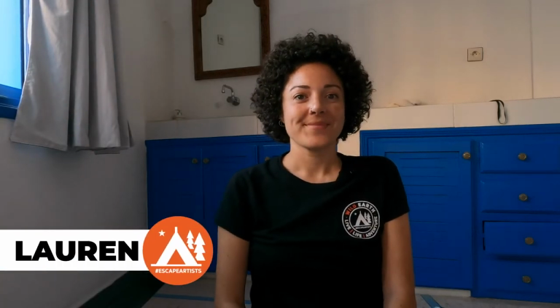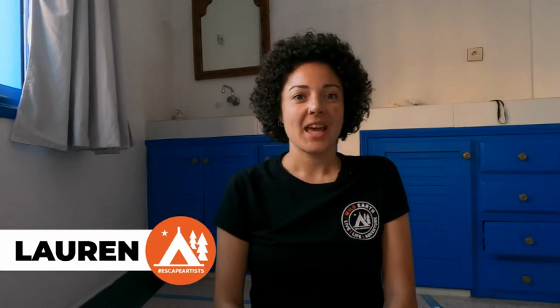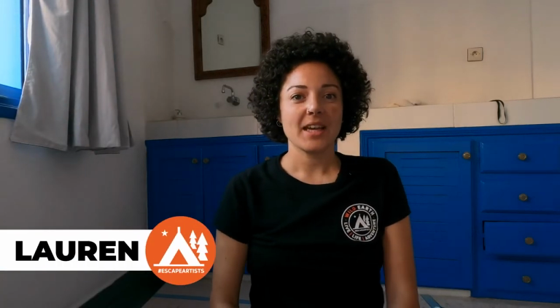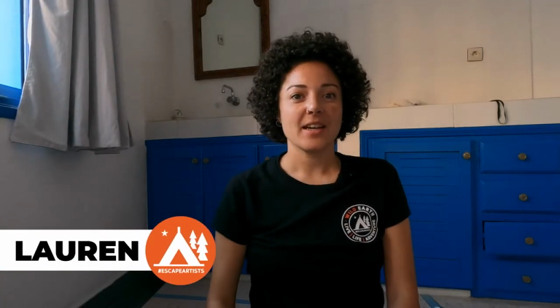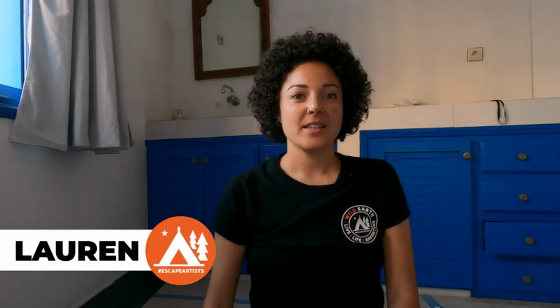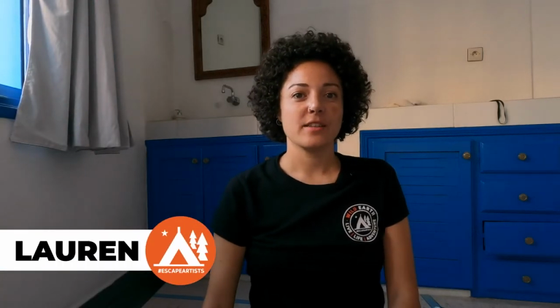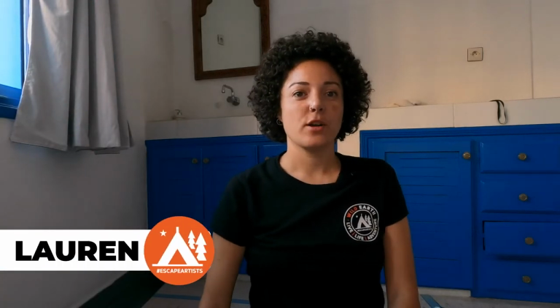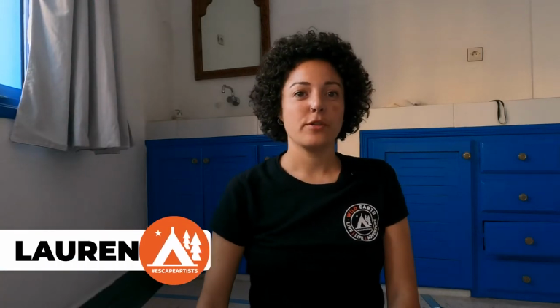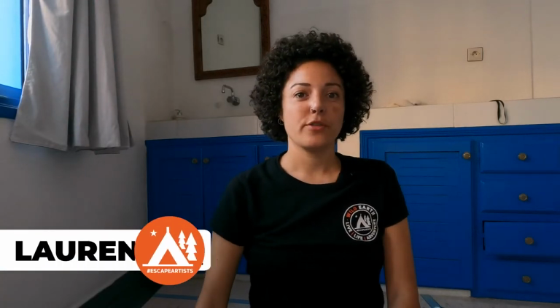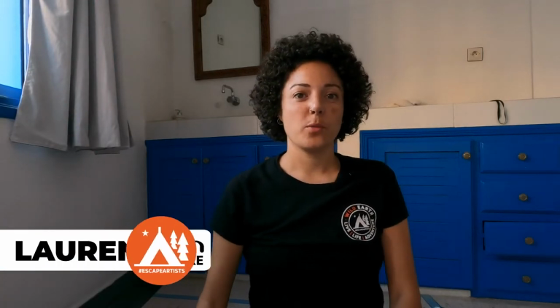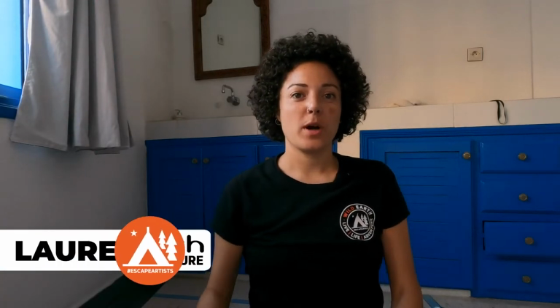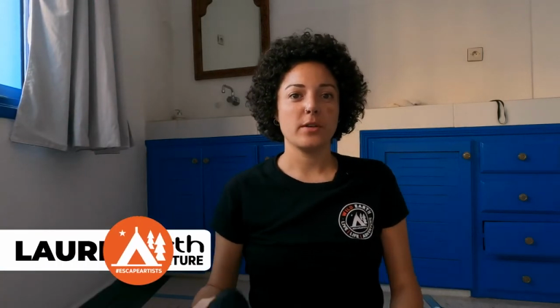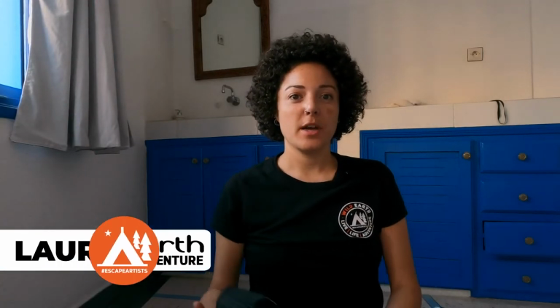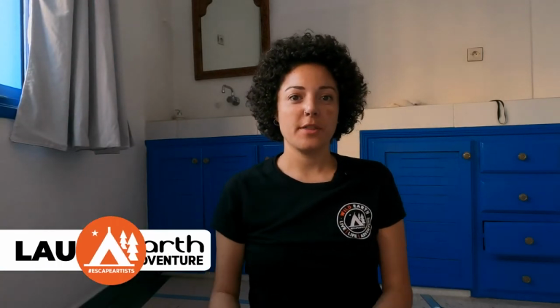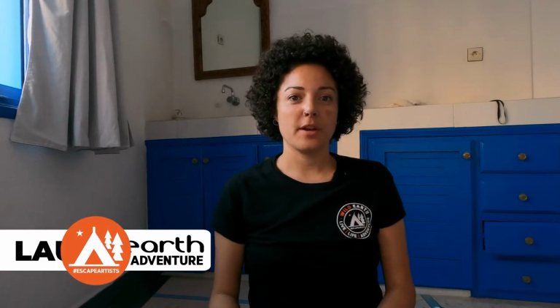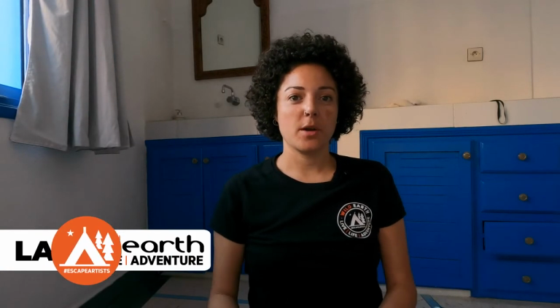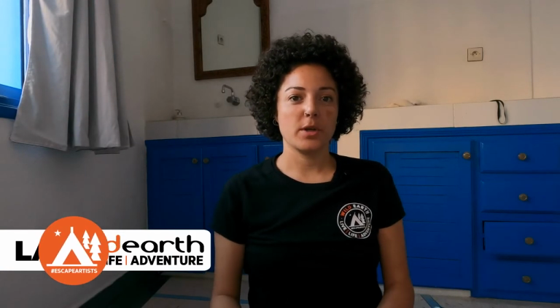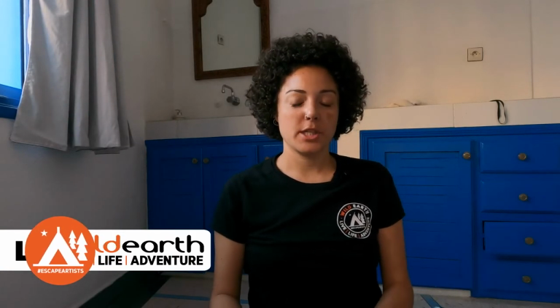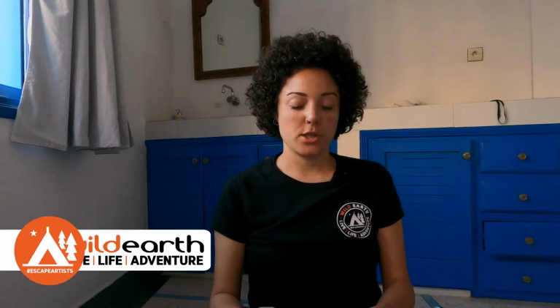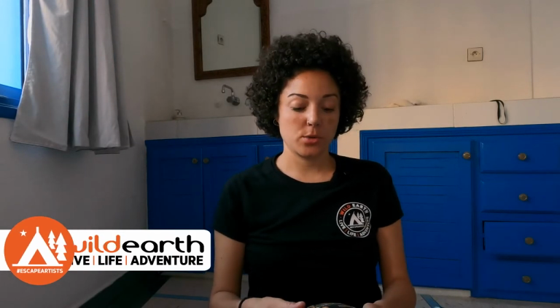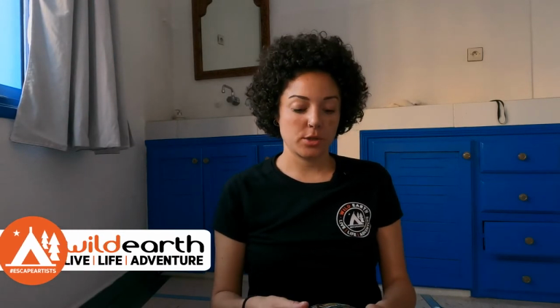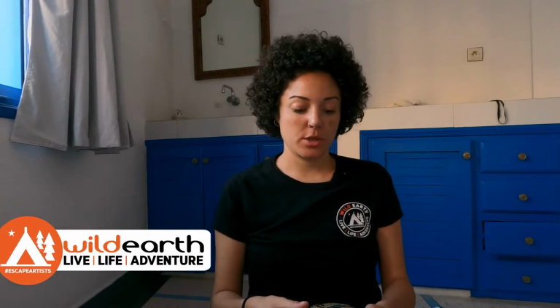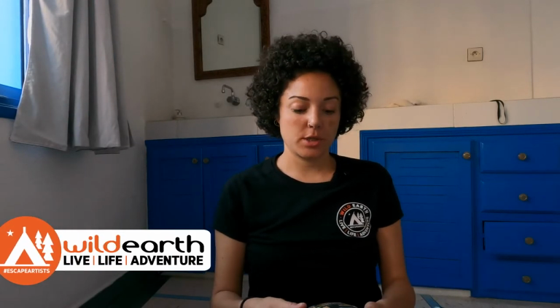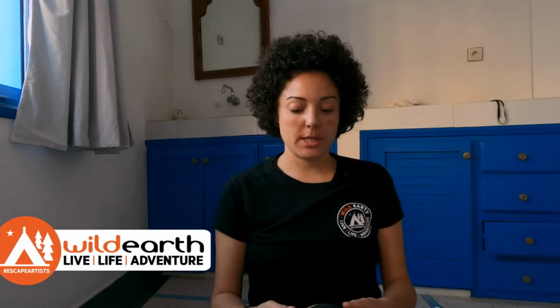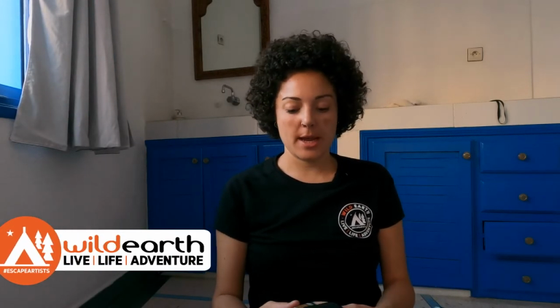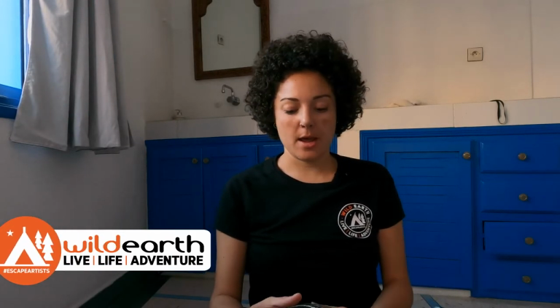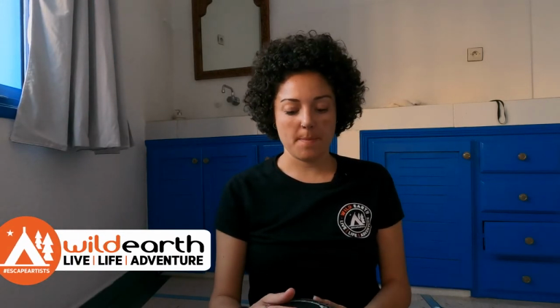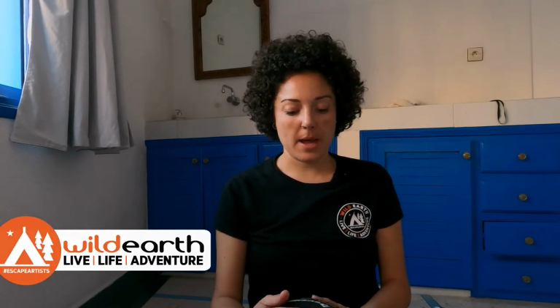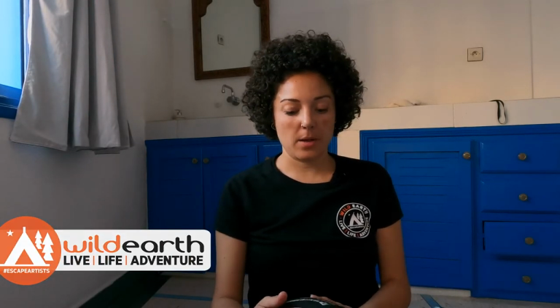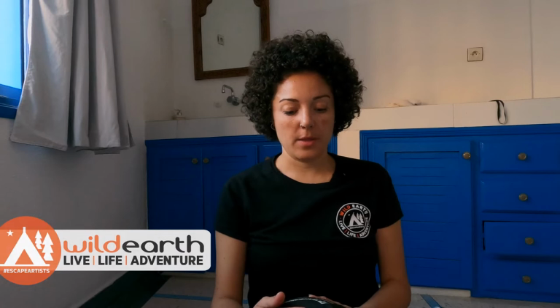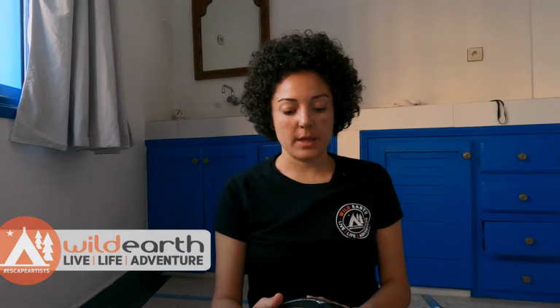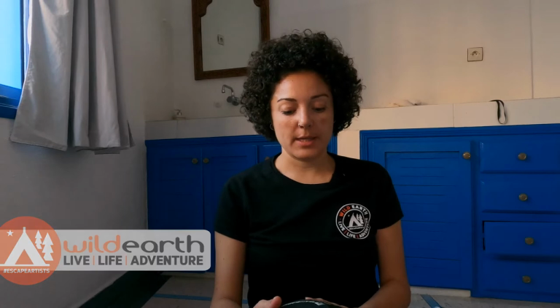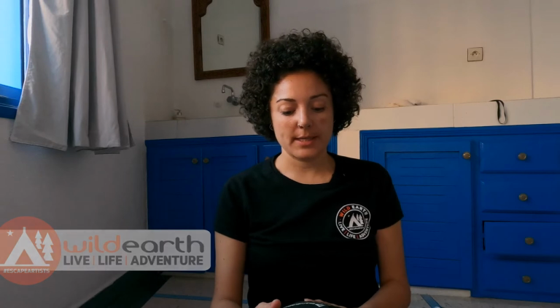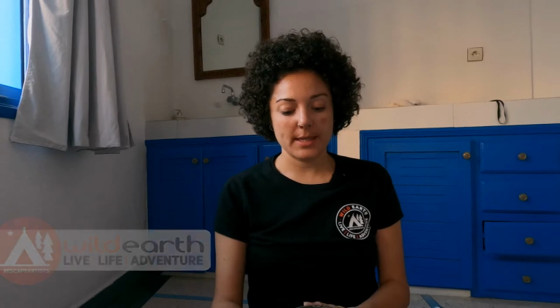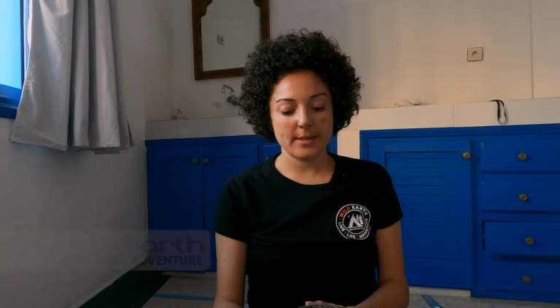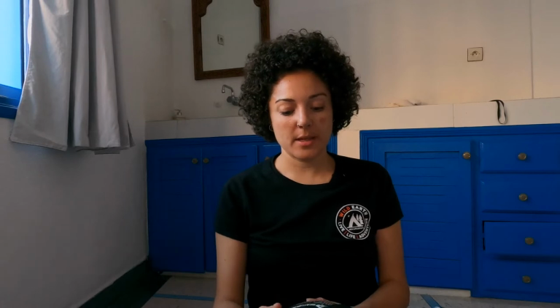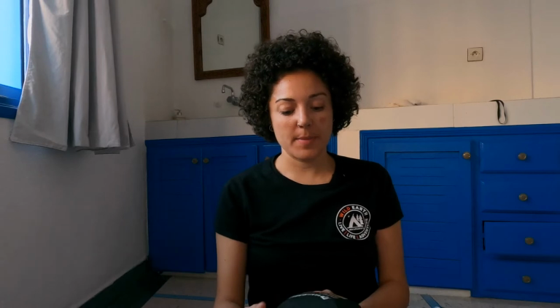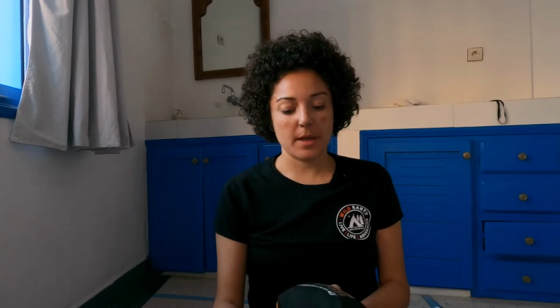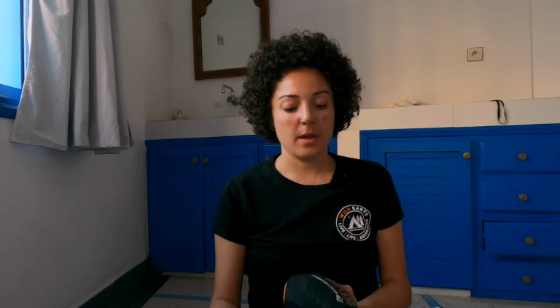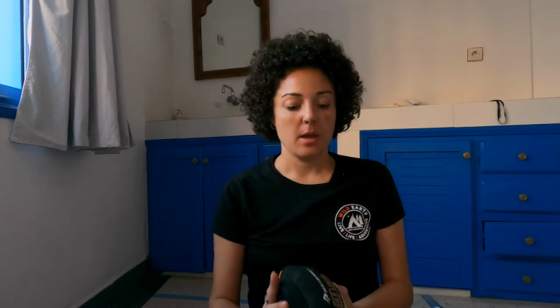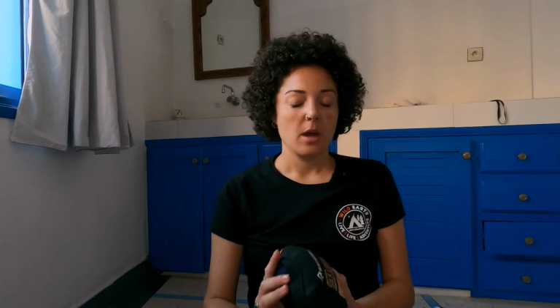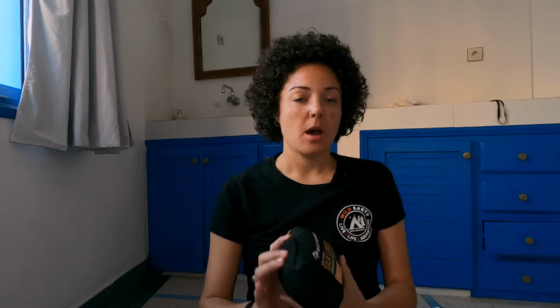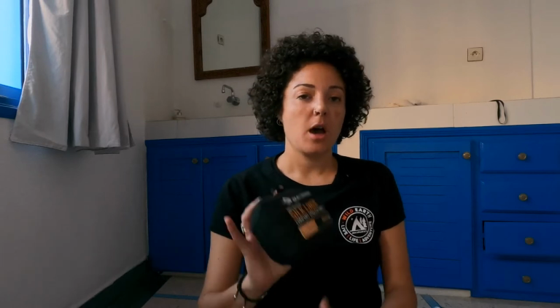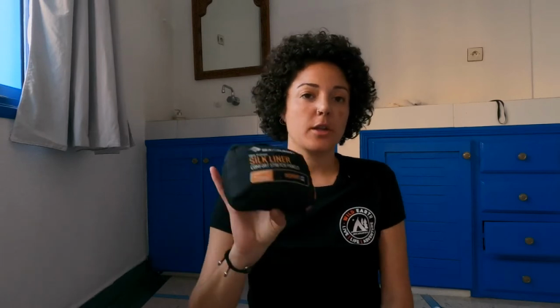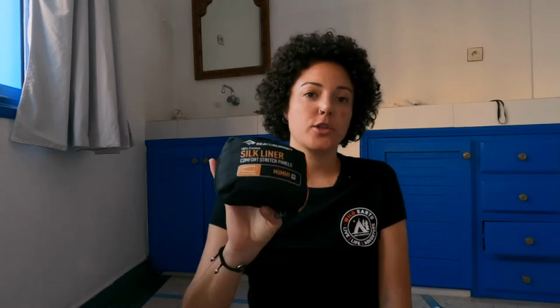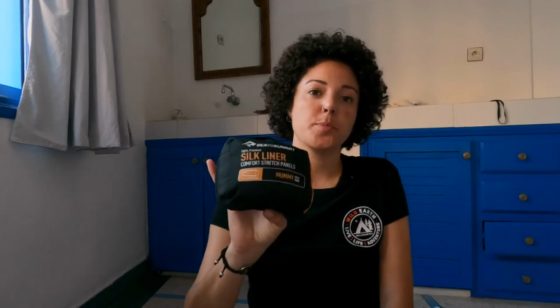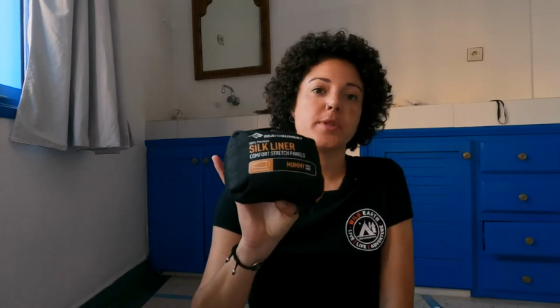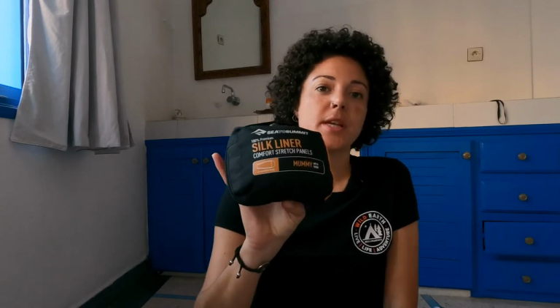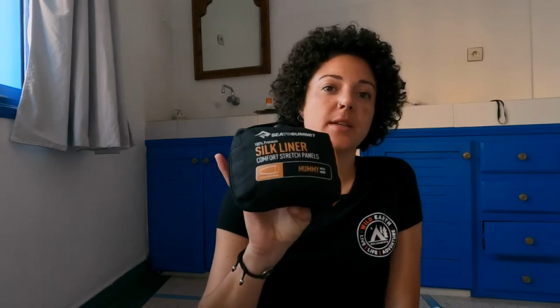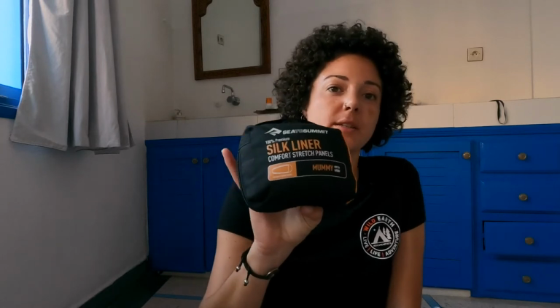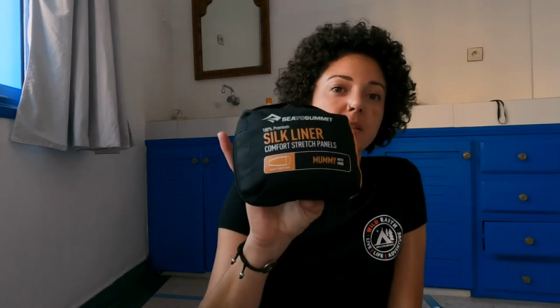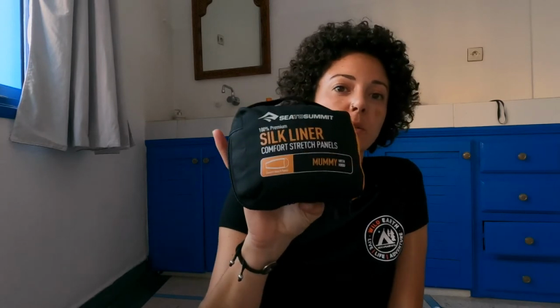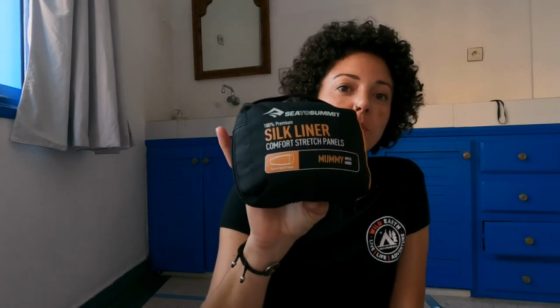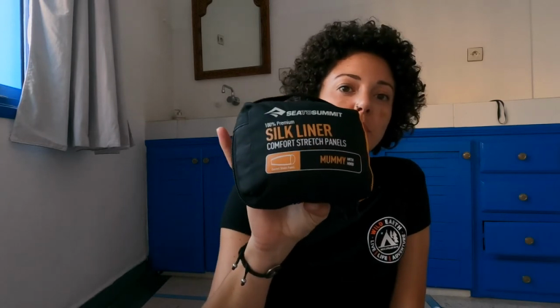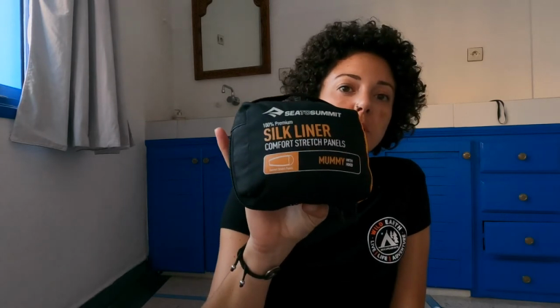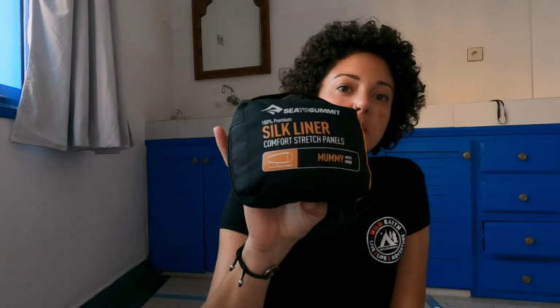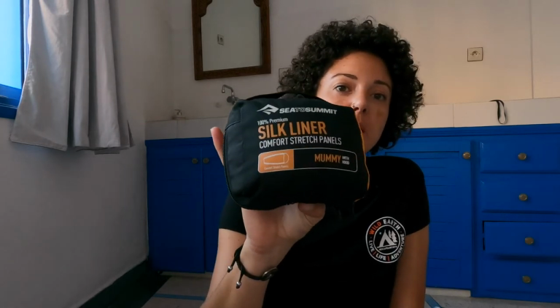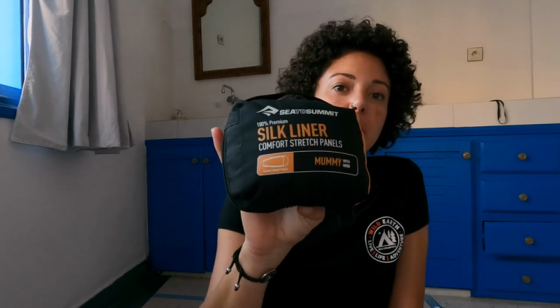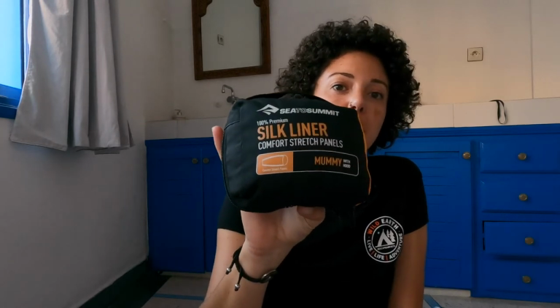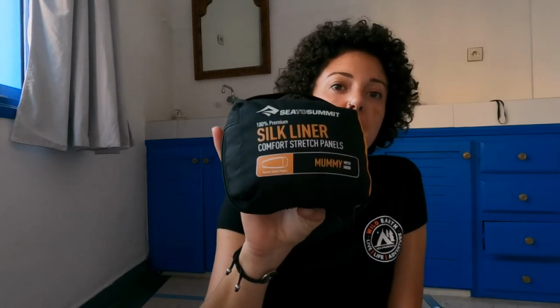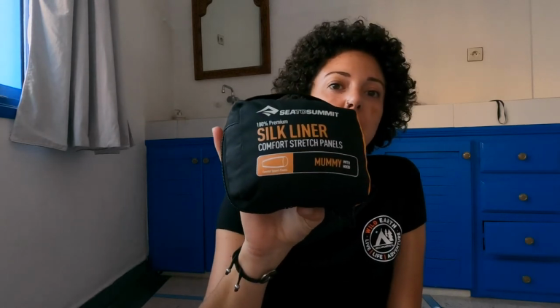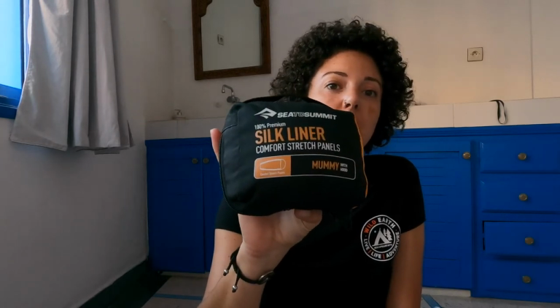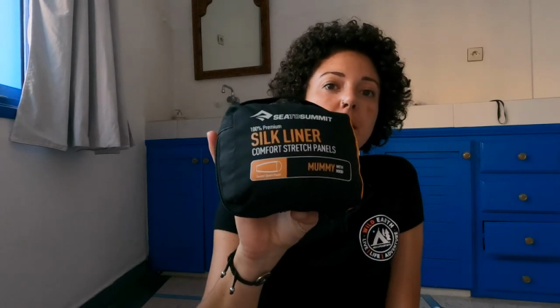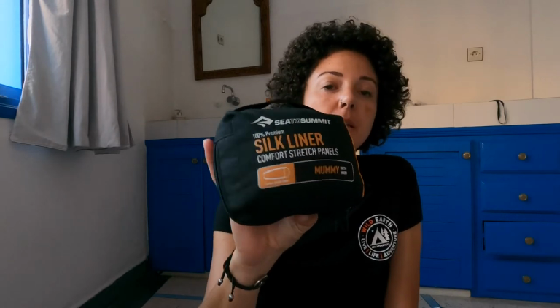Hey guys, it's Lauren from Wild Earth and I wanted to talk to you today about the Sea to Summit 100% Silk Sleeping Bag Liner.